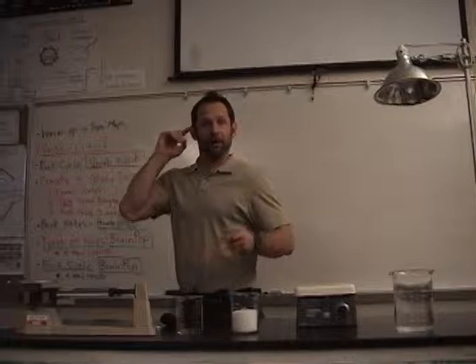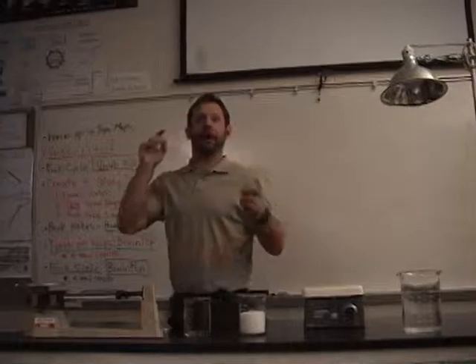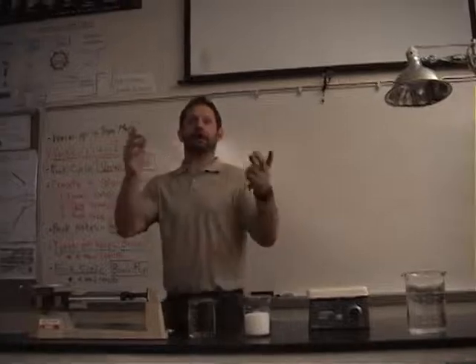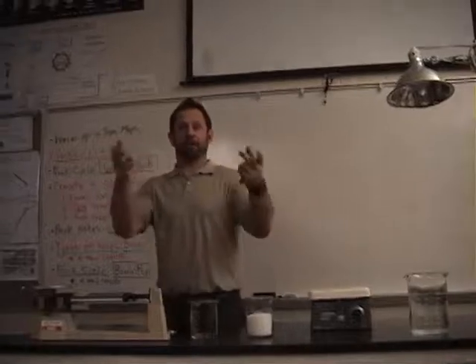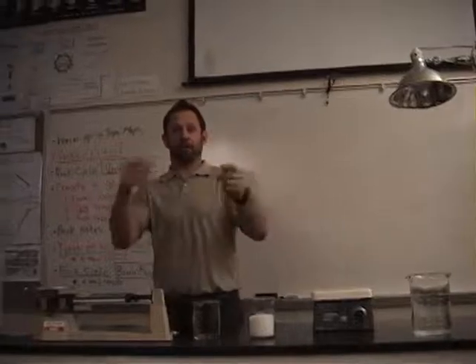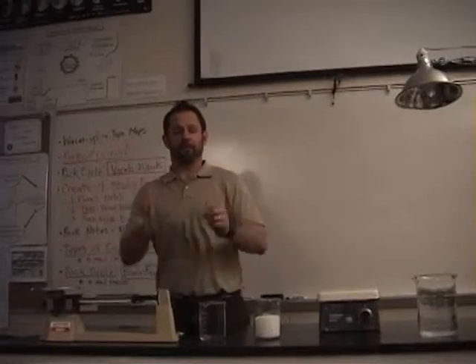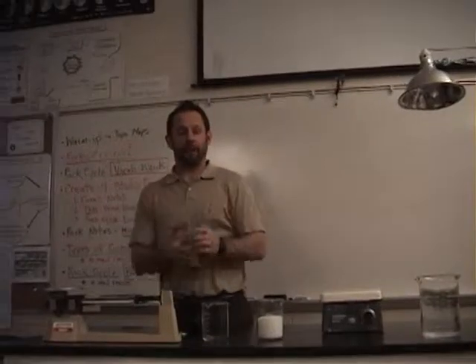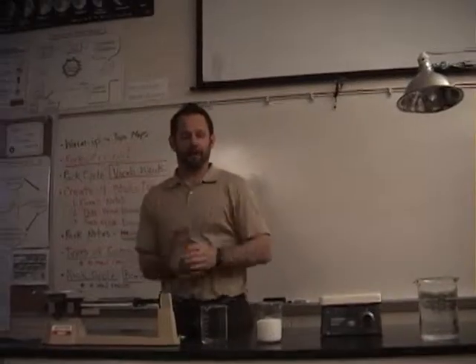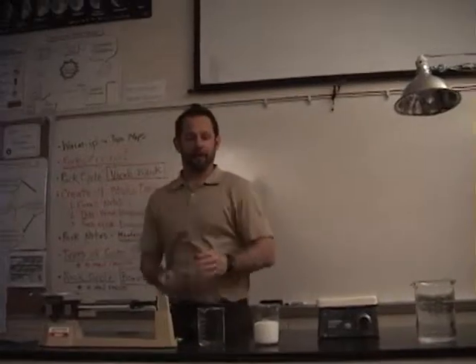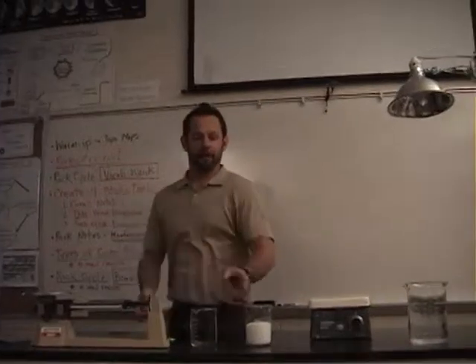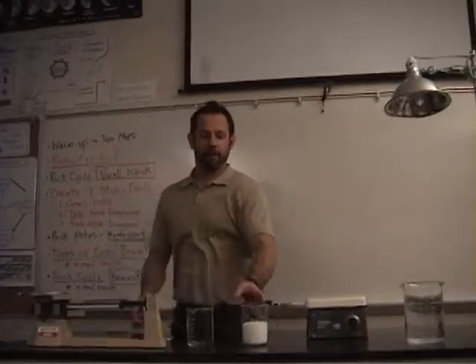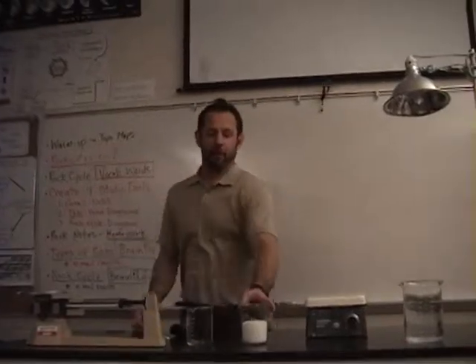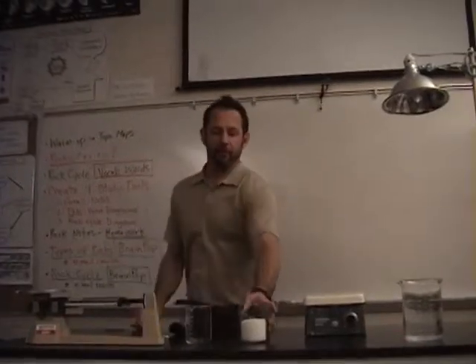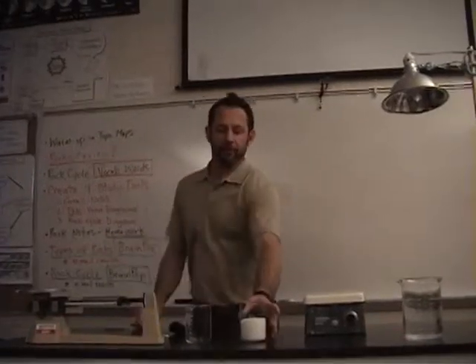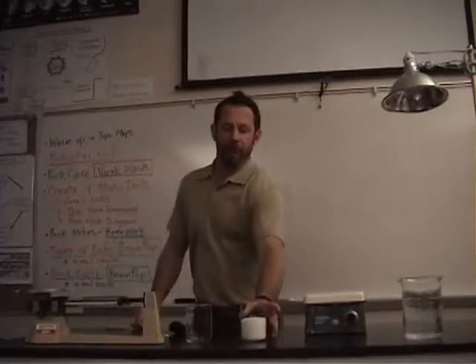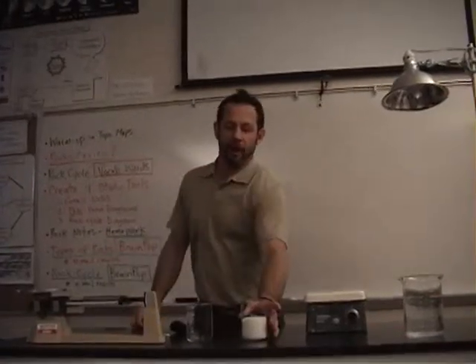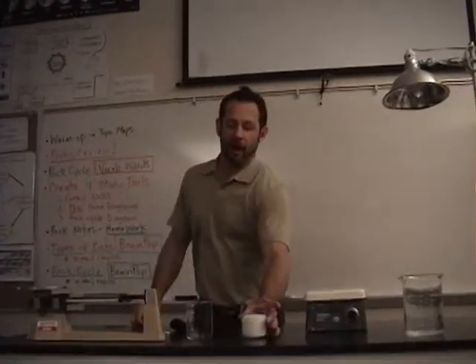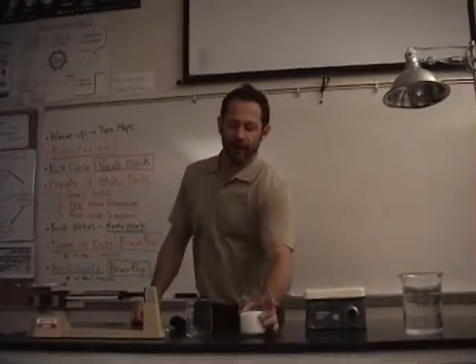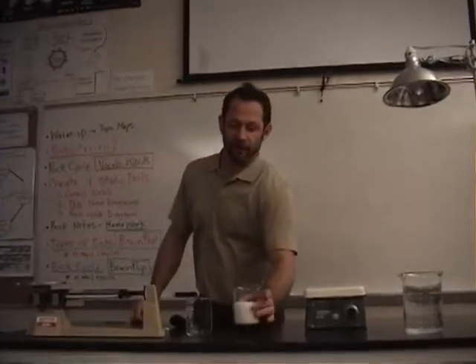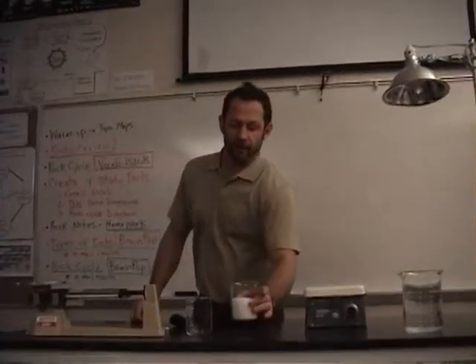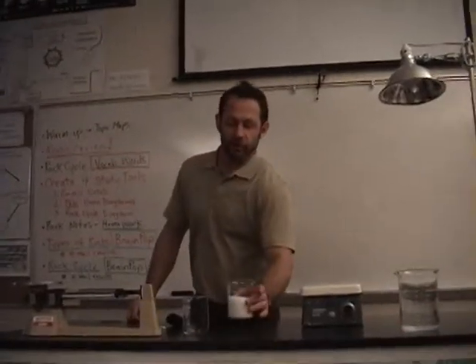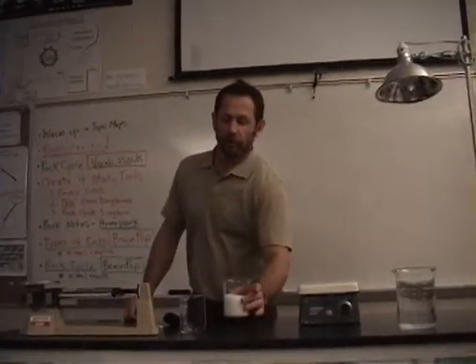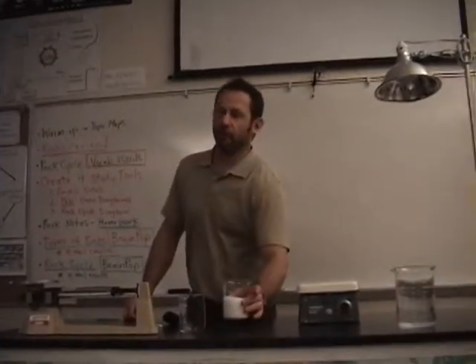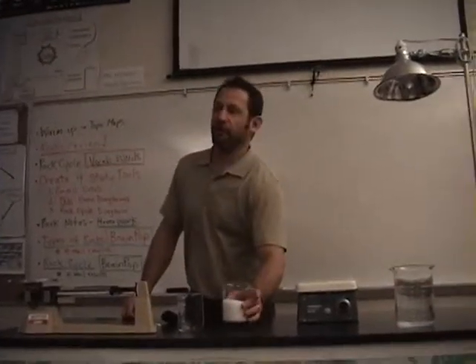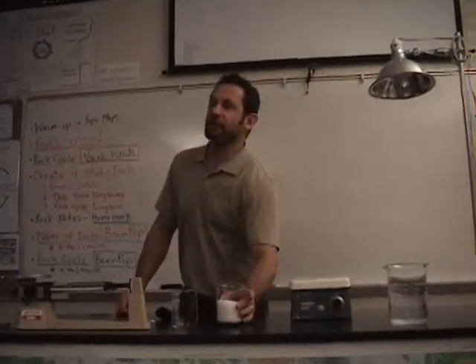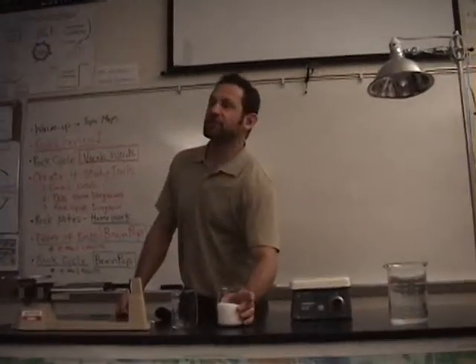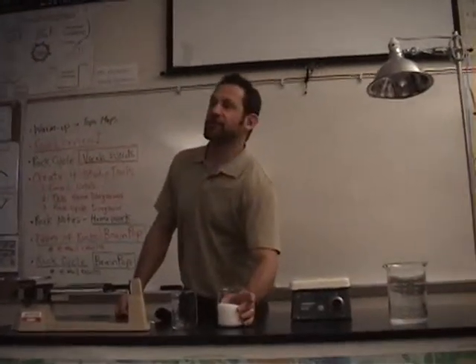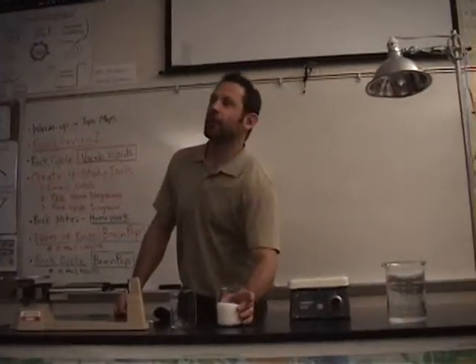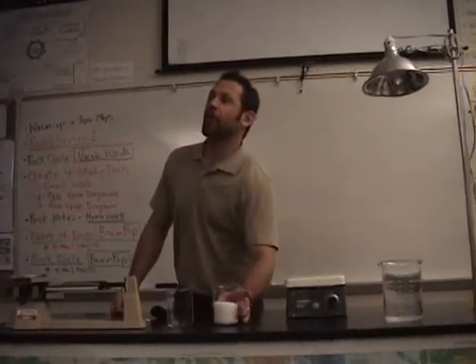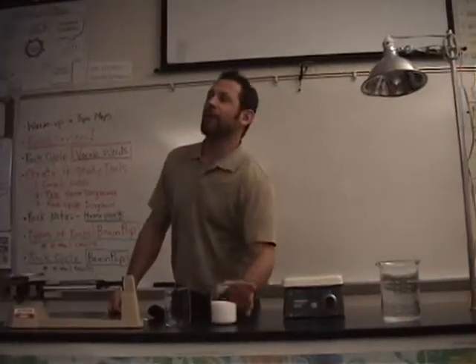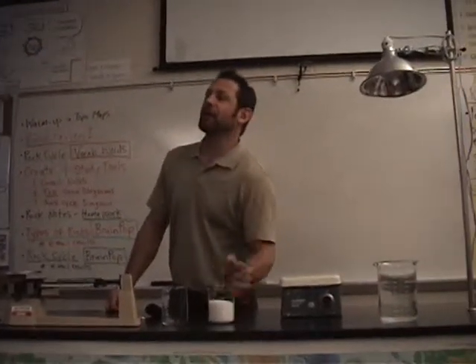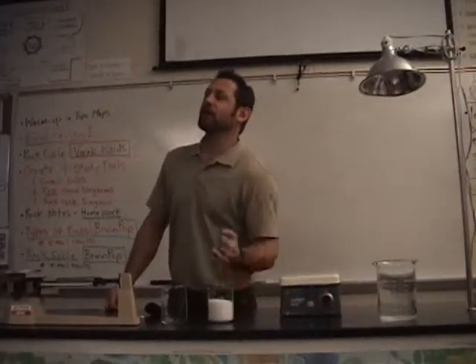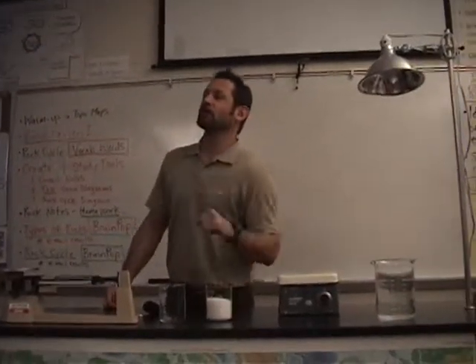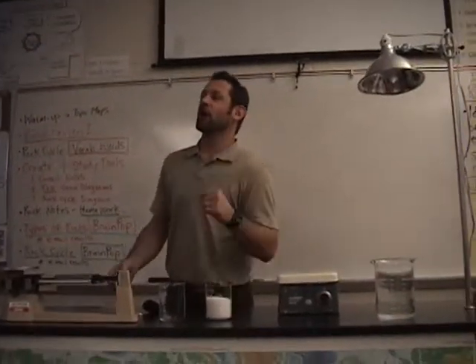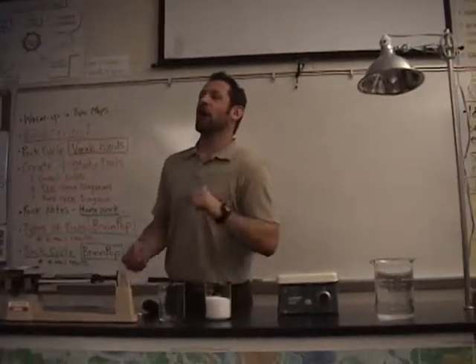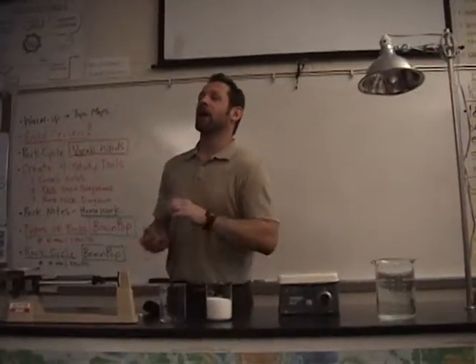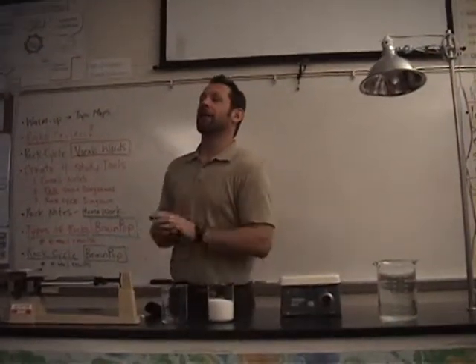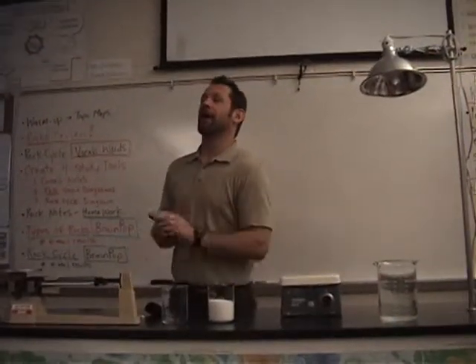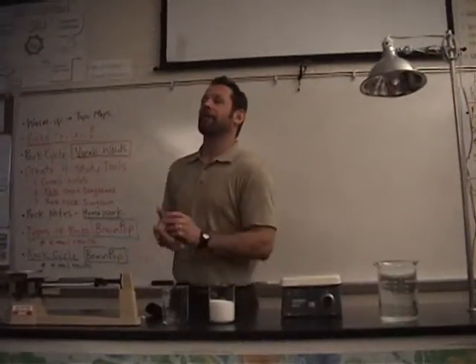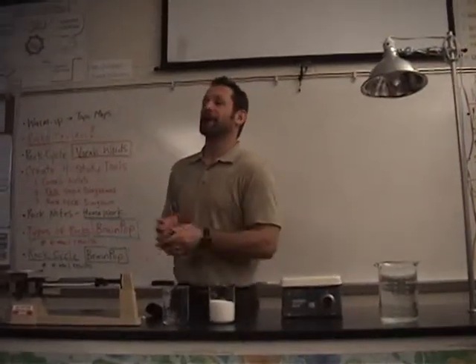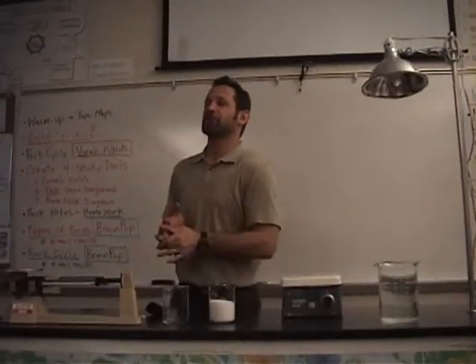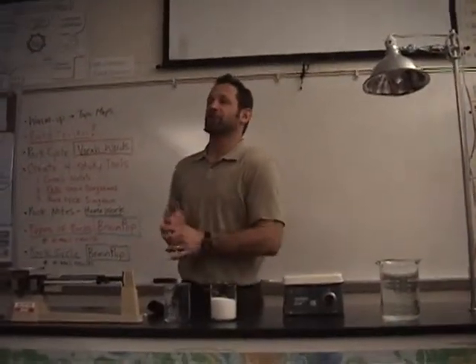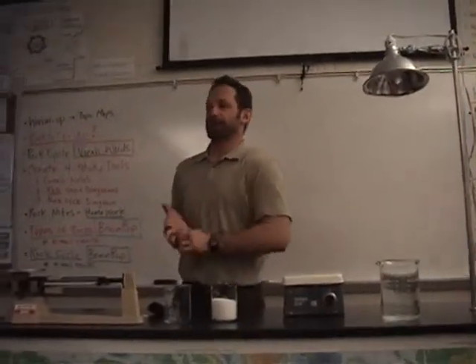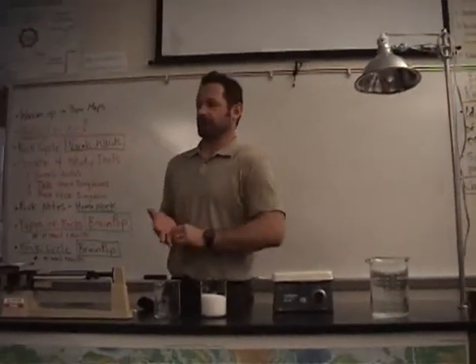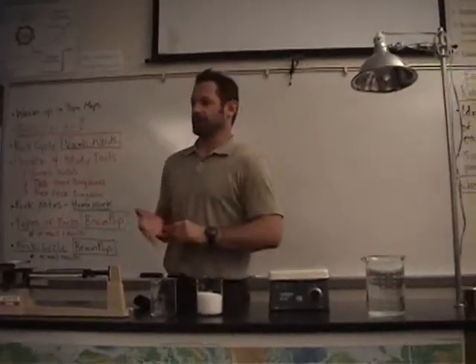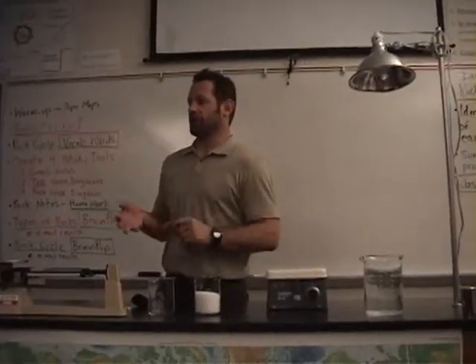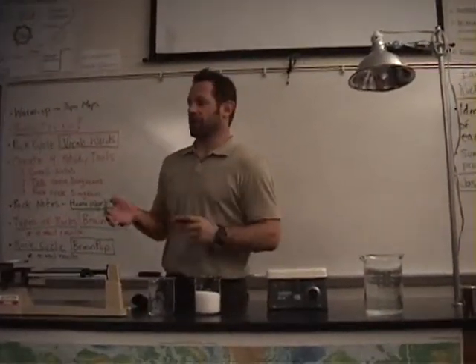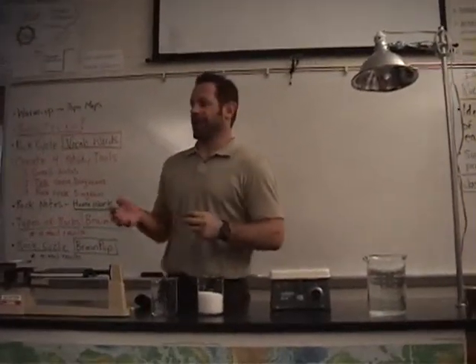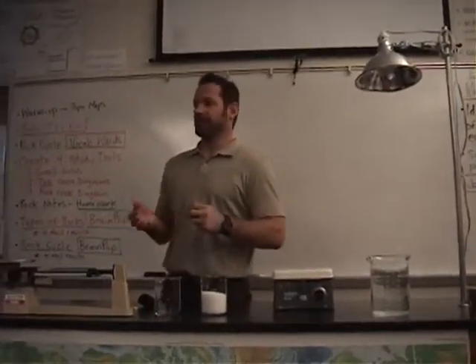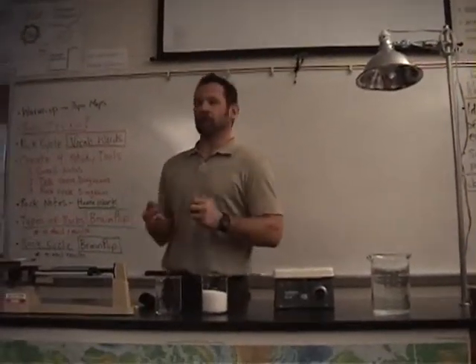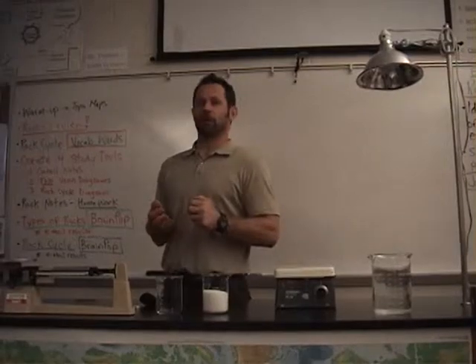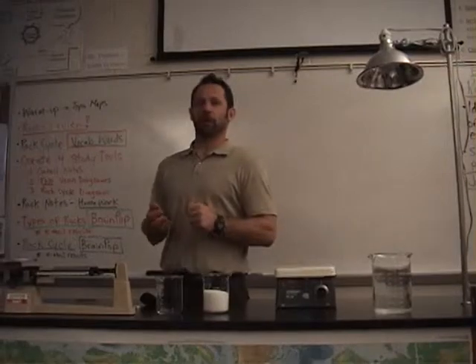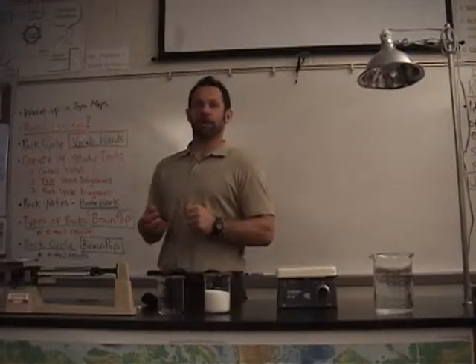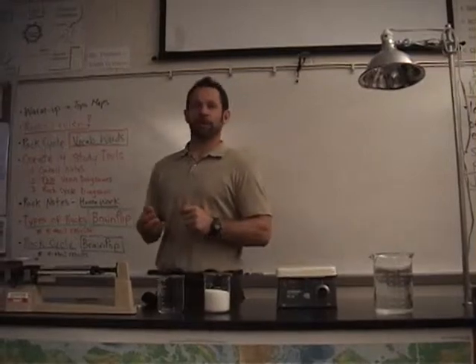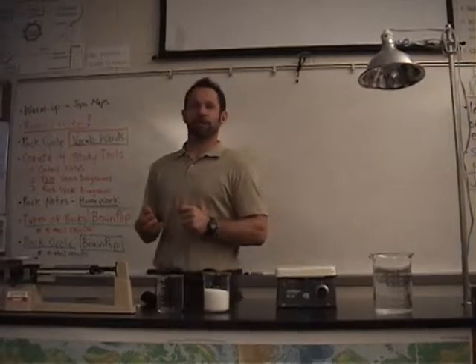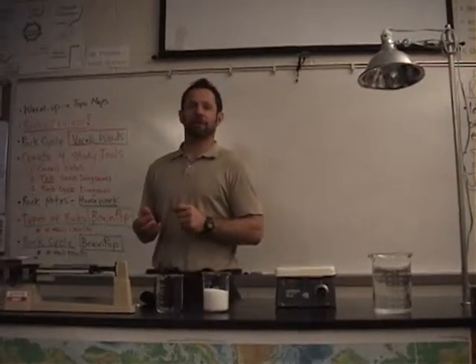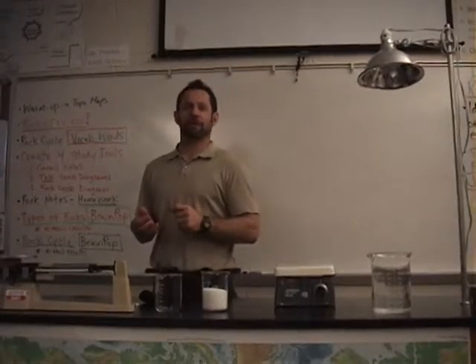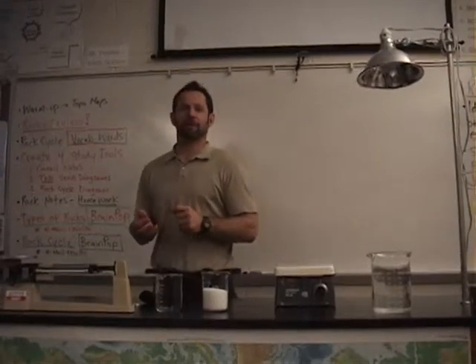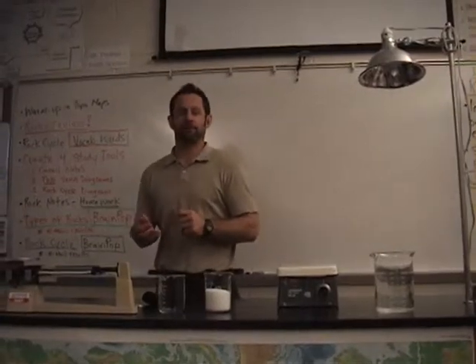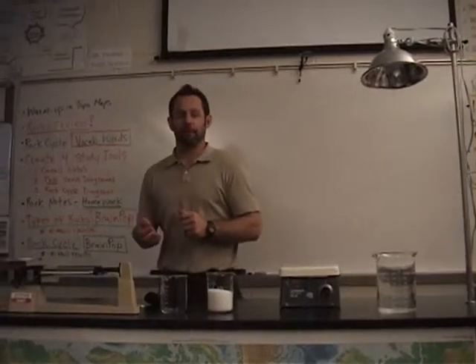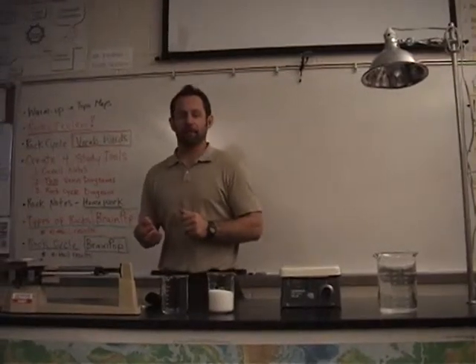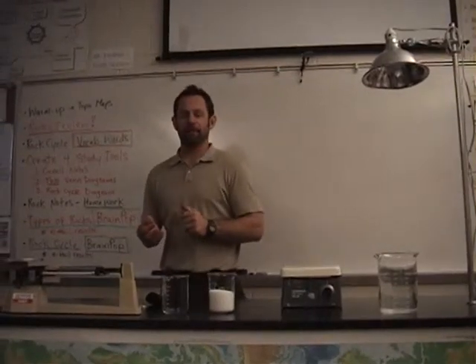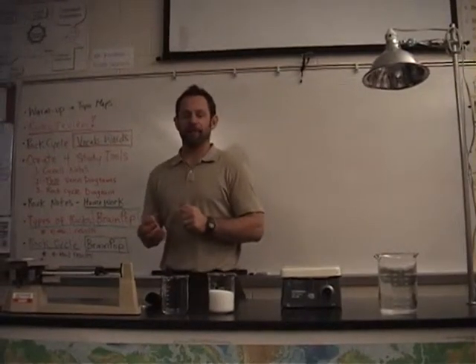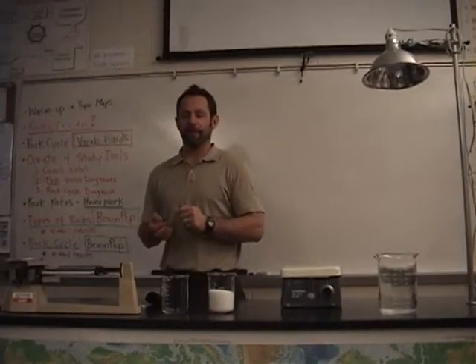All right, so ready, here we roll. First thing we want to do is talk about measurements. We're going to look at some measurements.